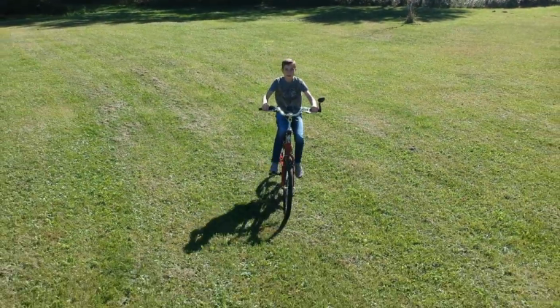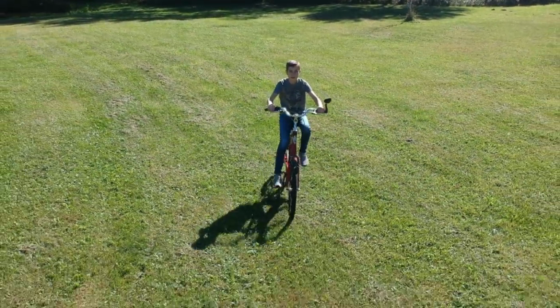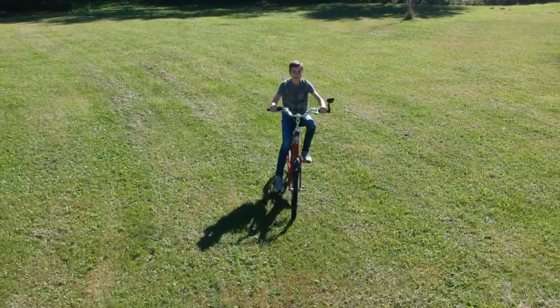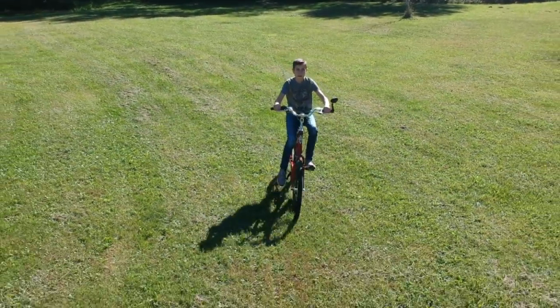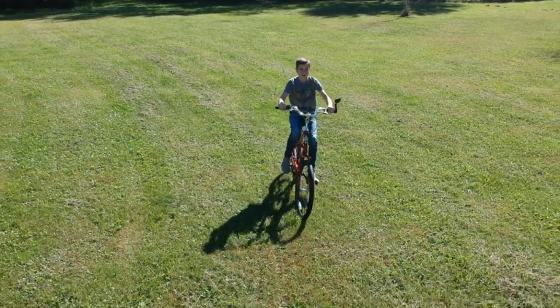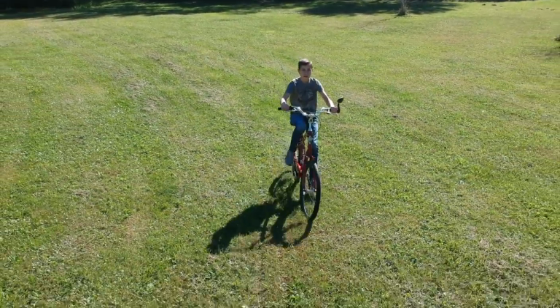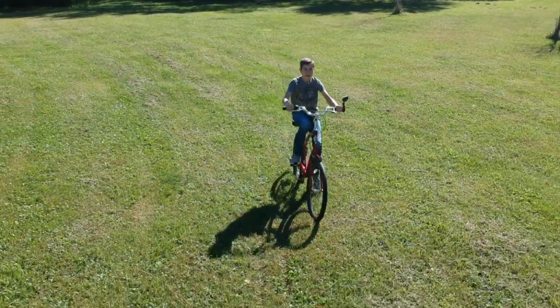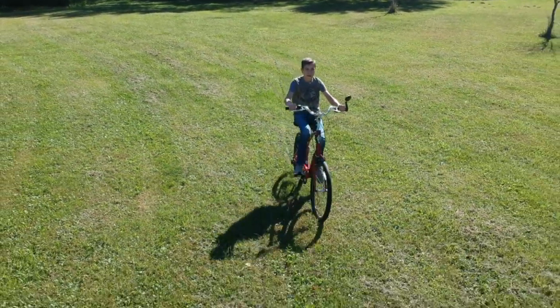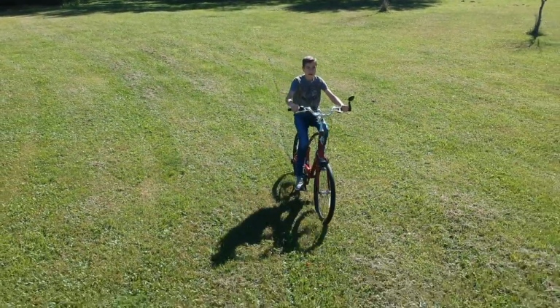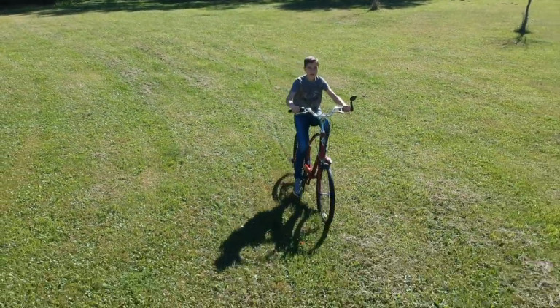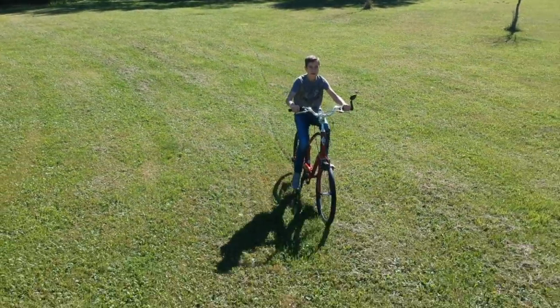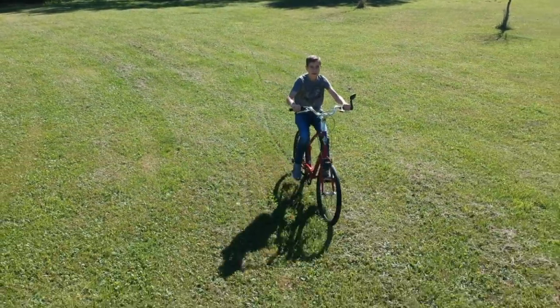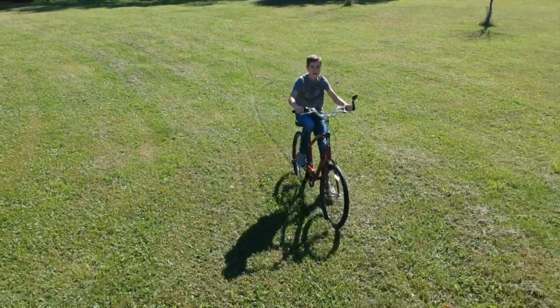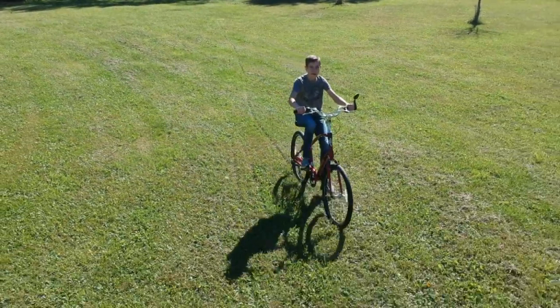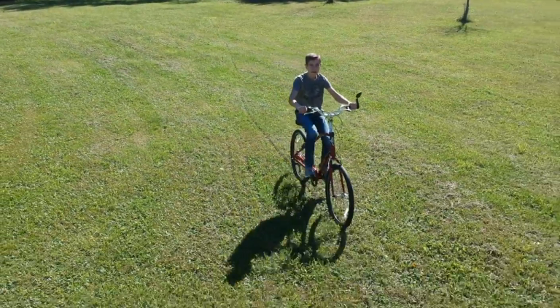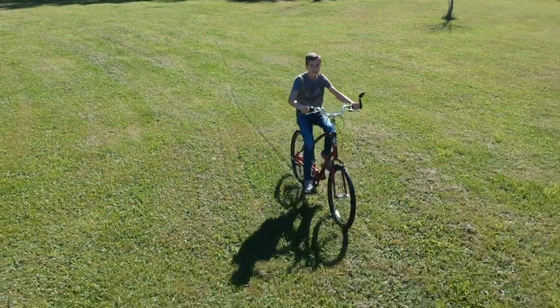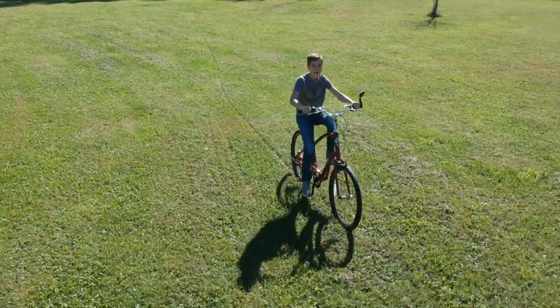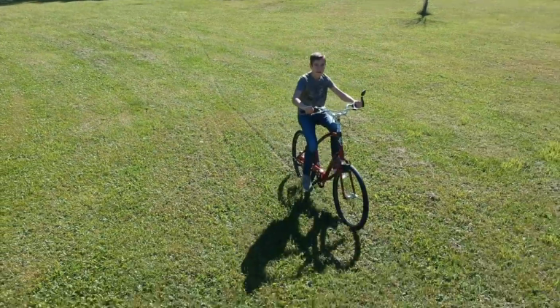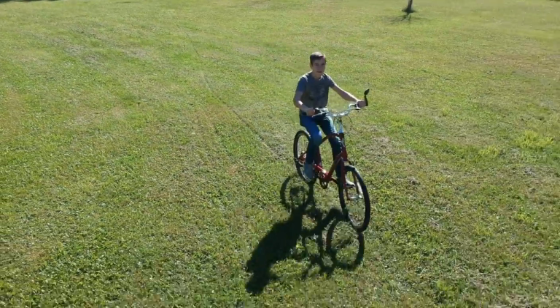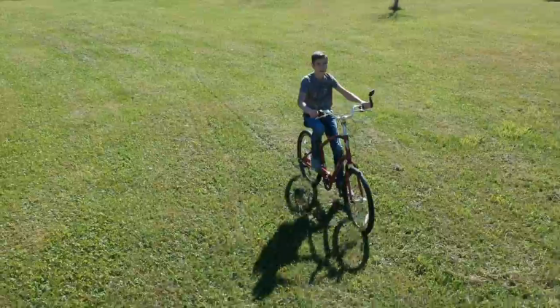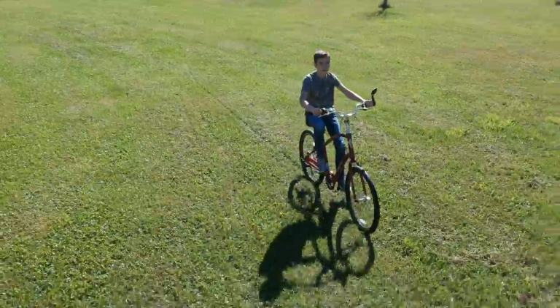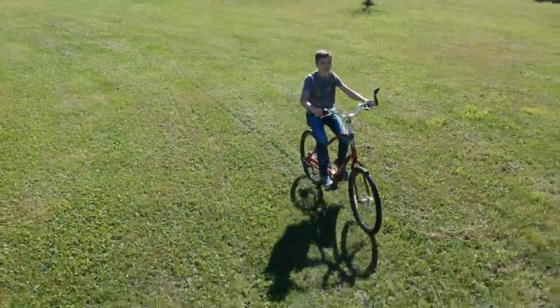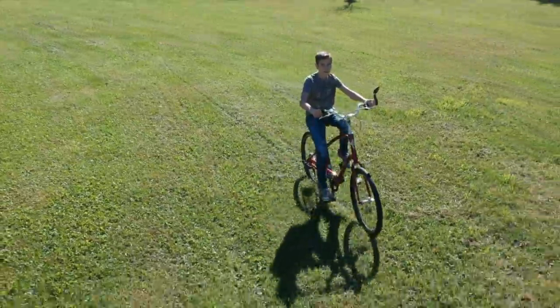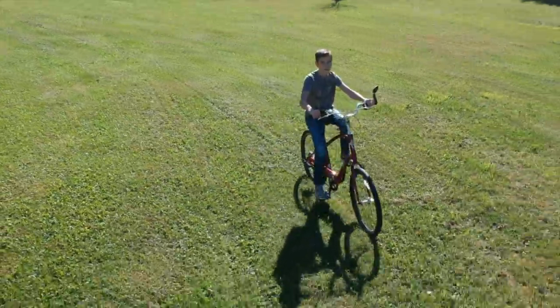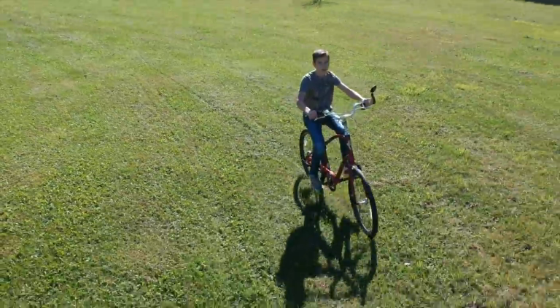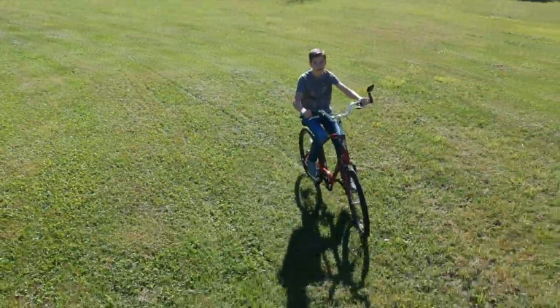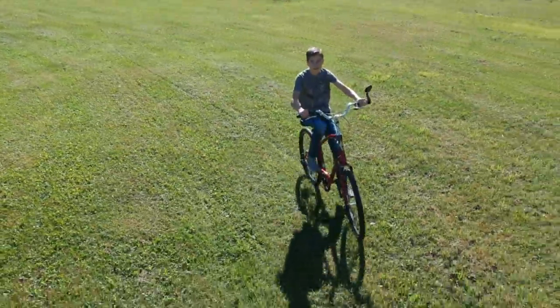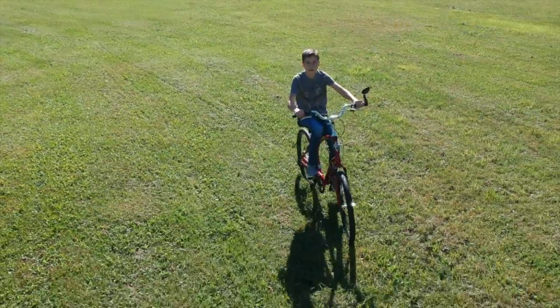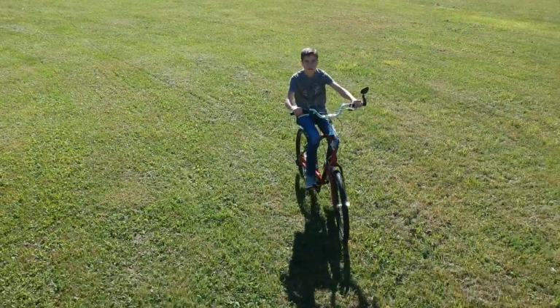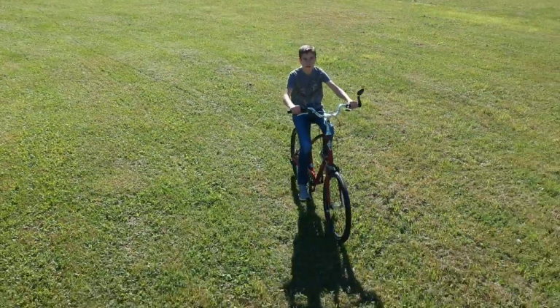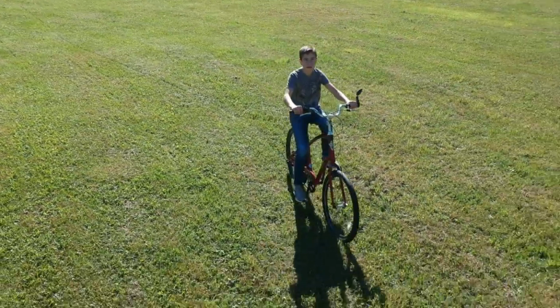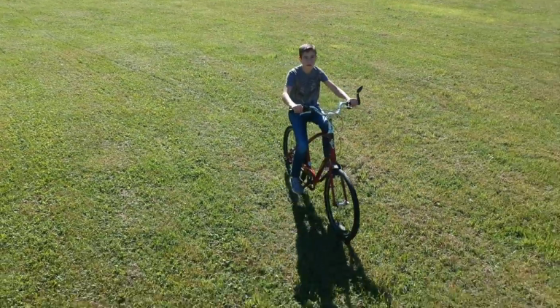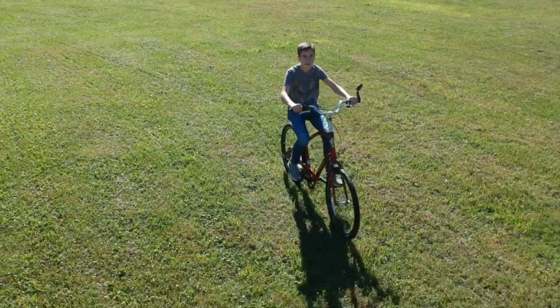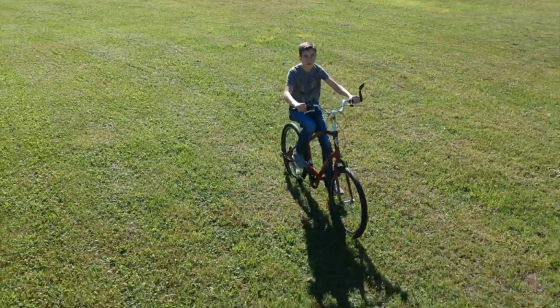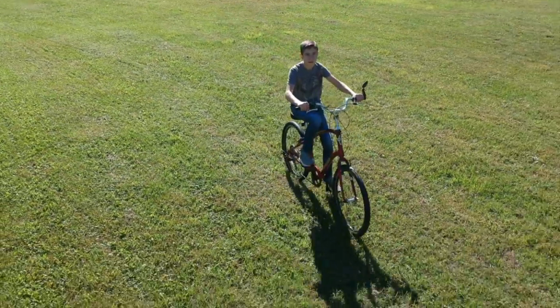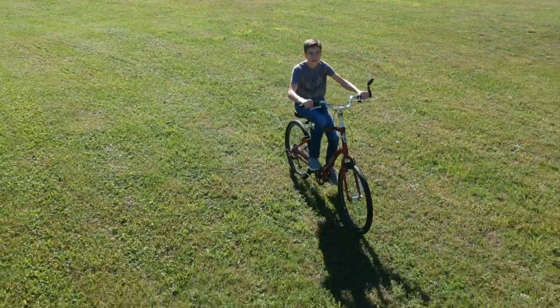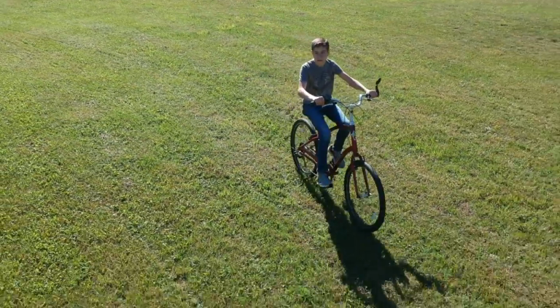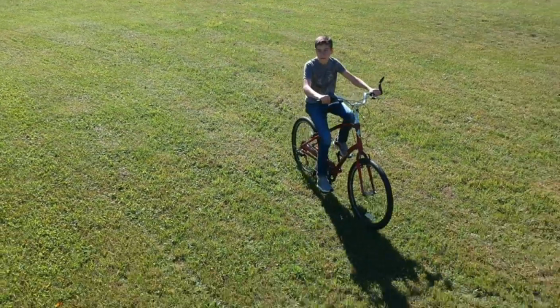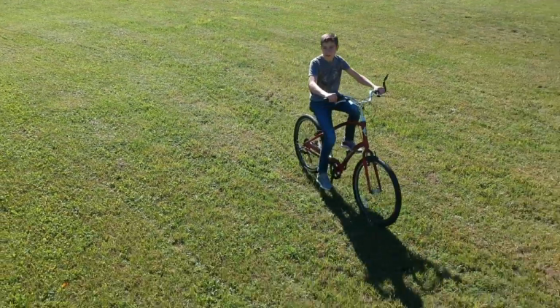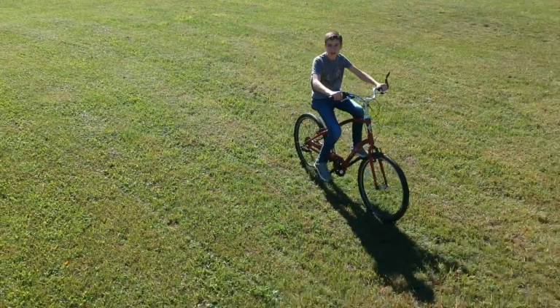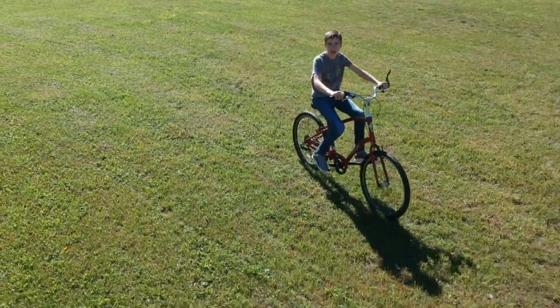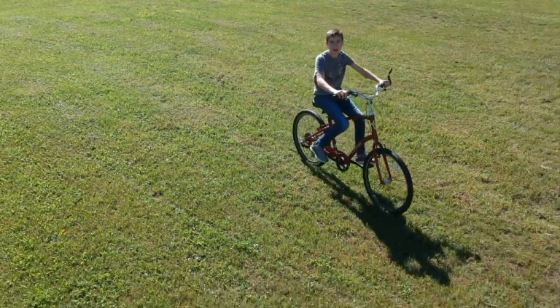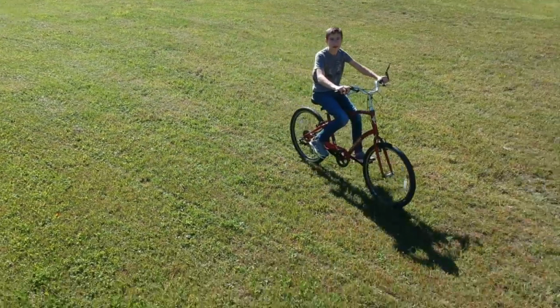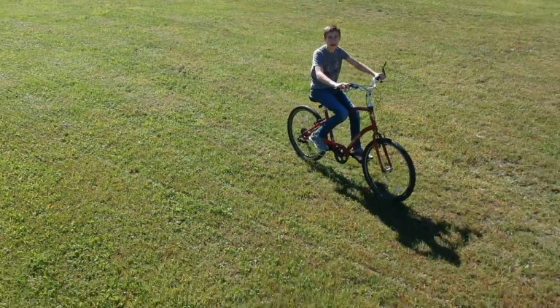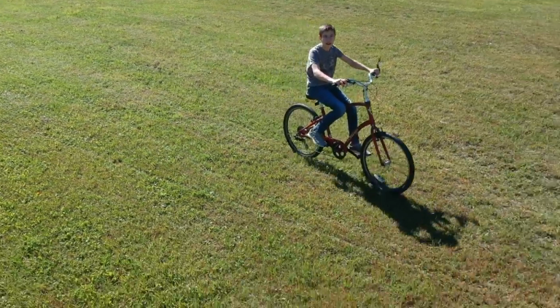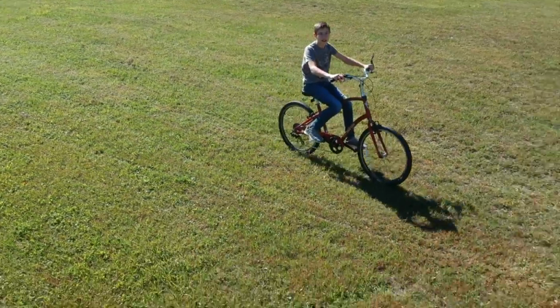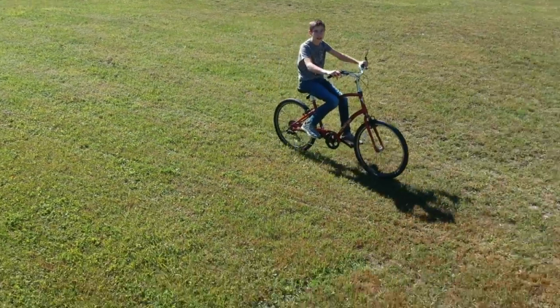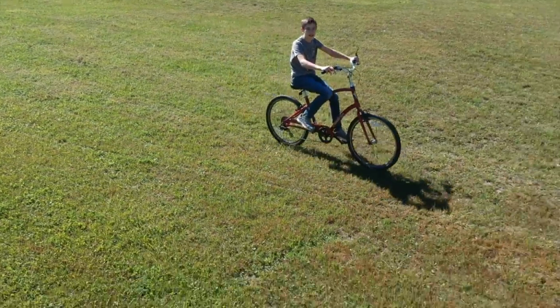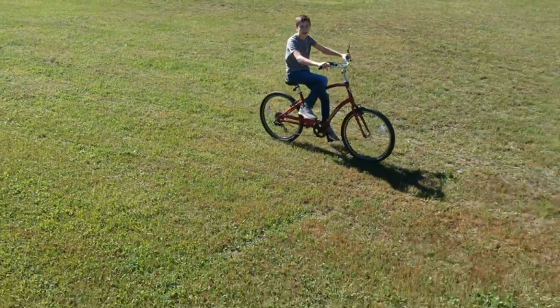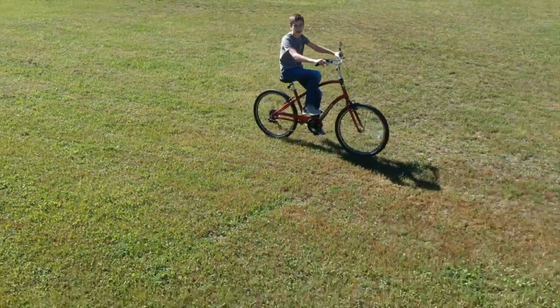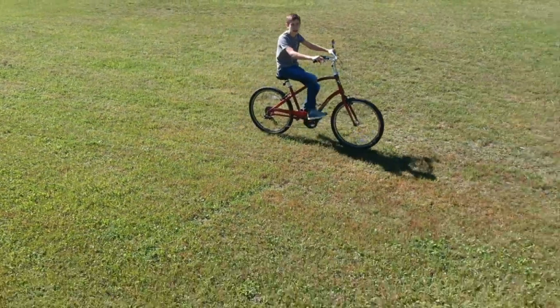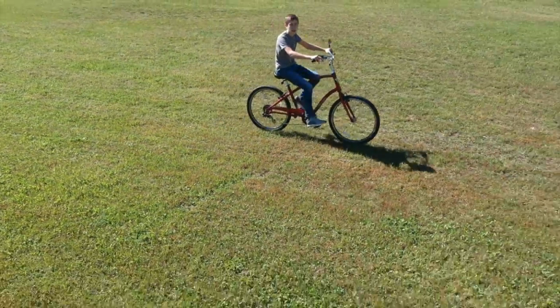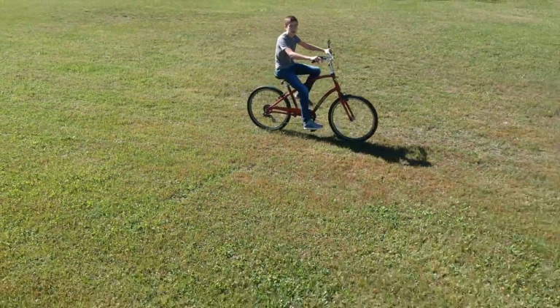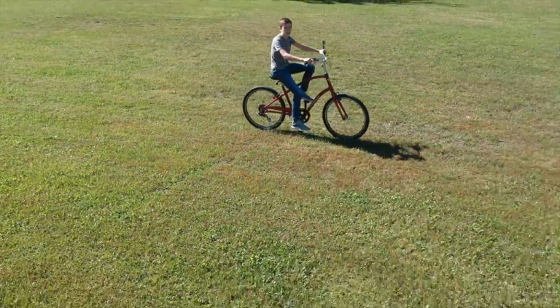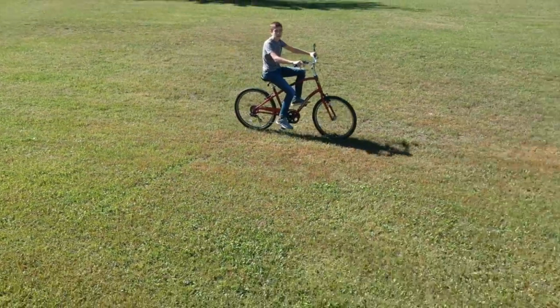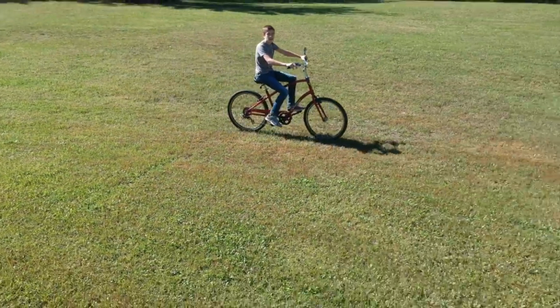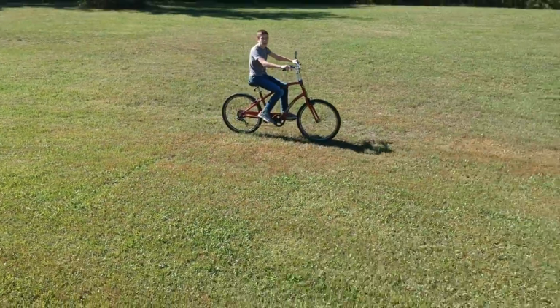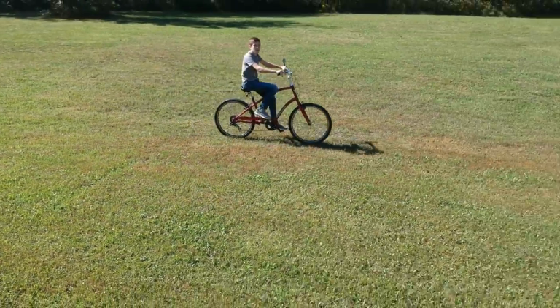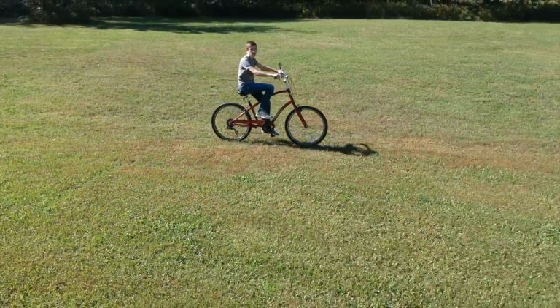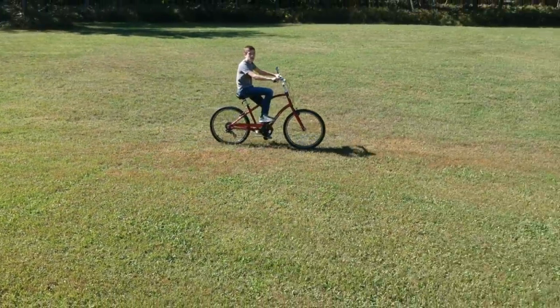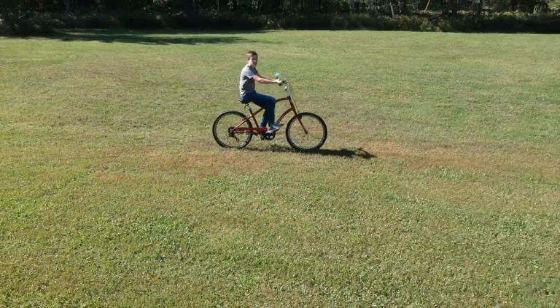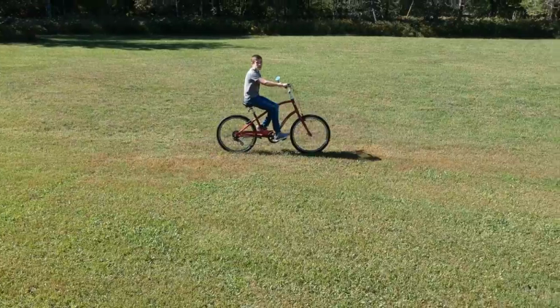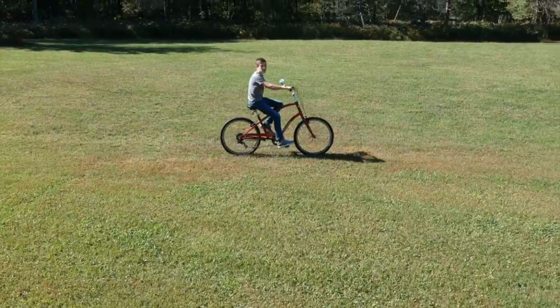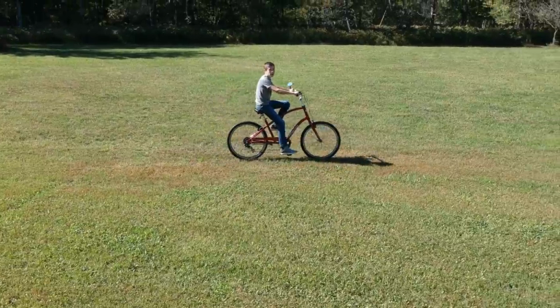In this clip, I attempted to have the drone track me from the front. However, as you see here, the drone just couldn't keep good track of me and eventually just lost me.